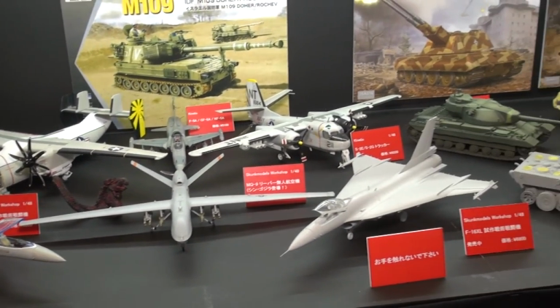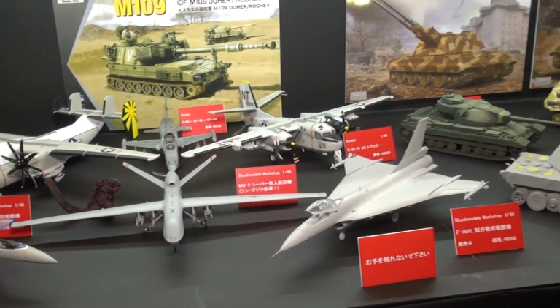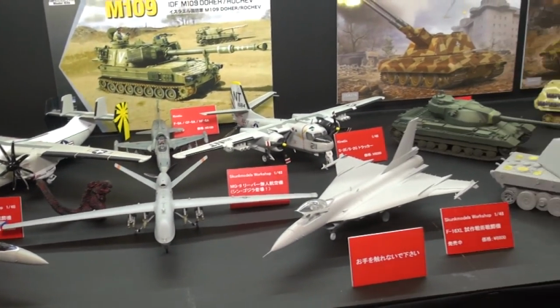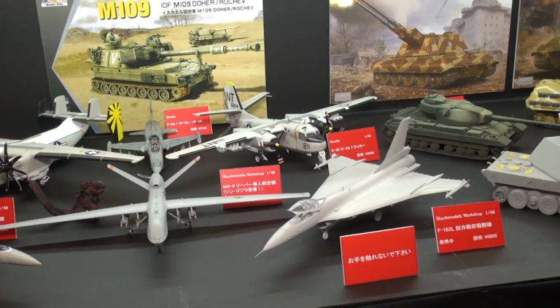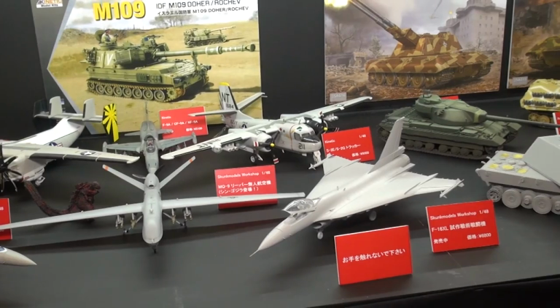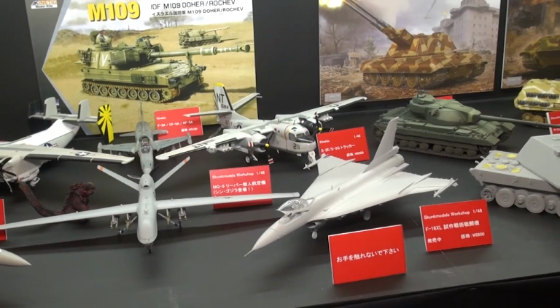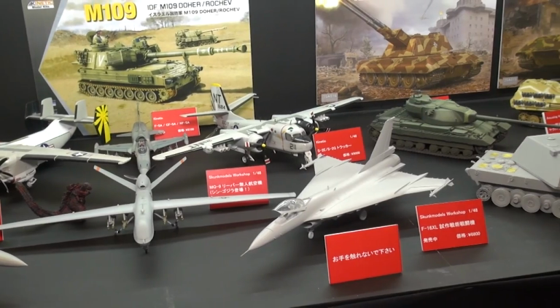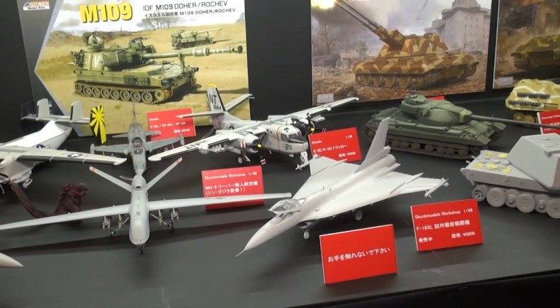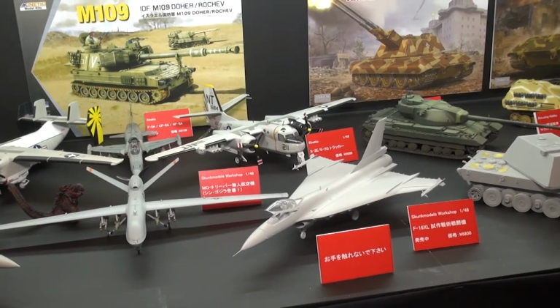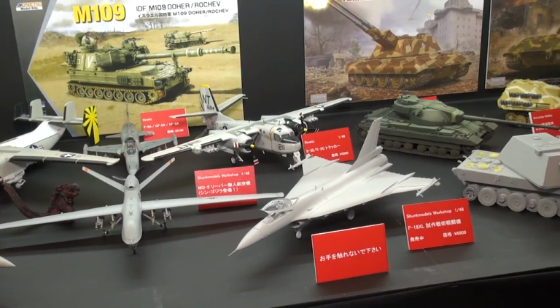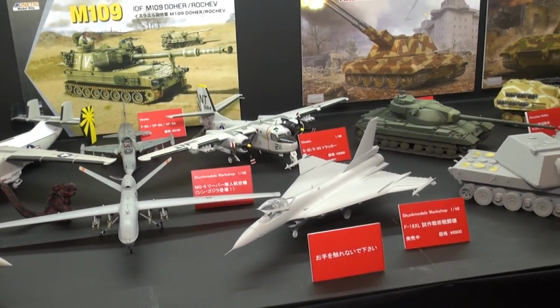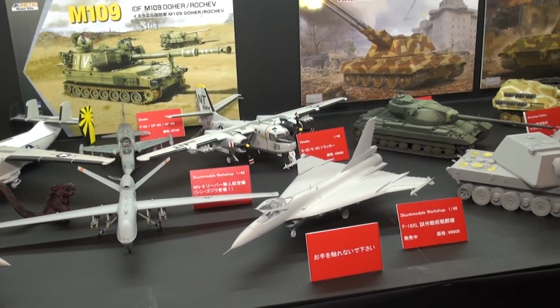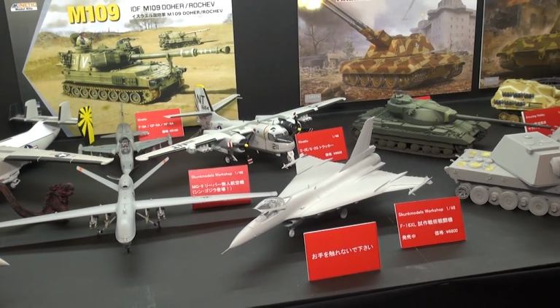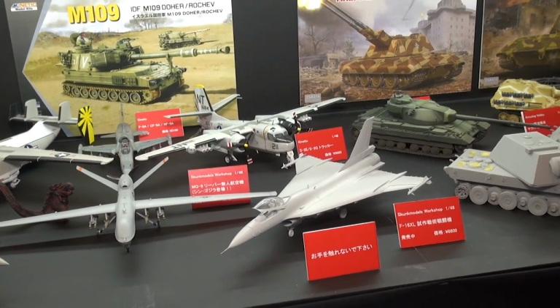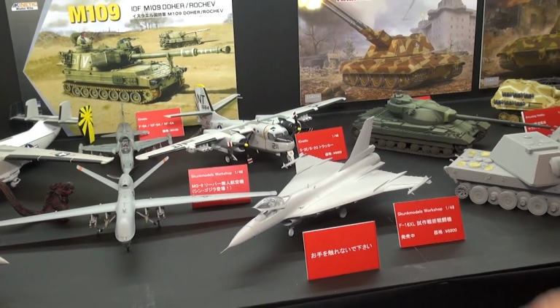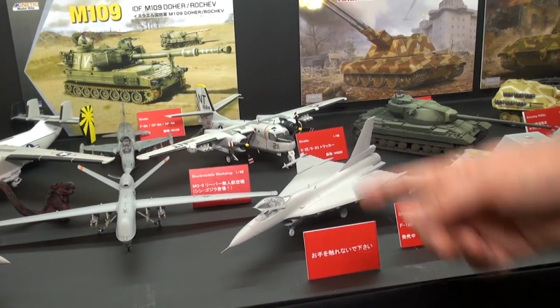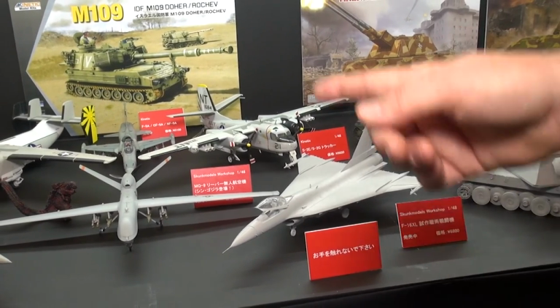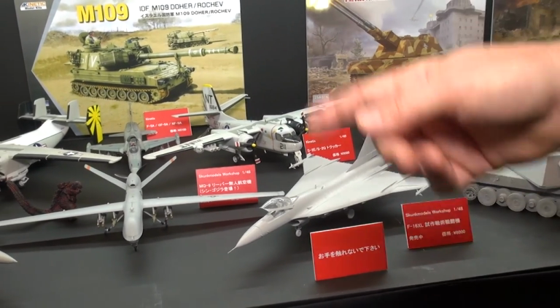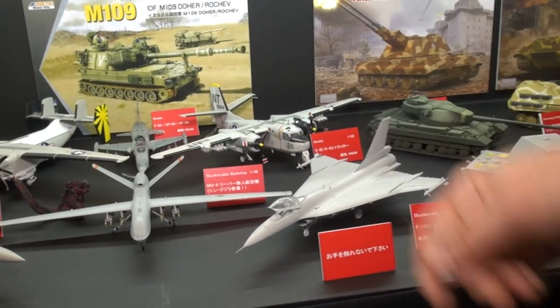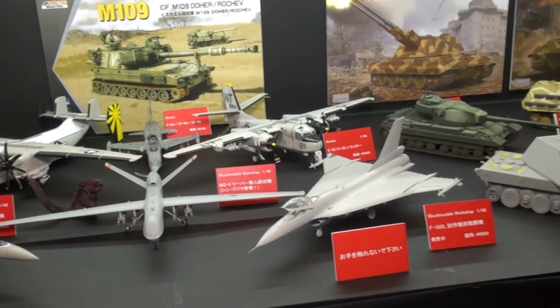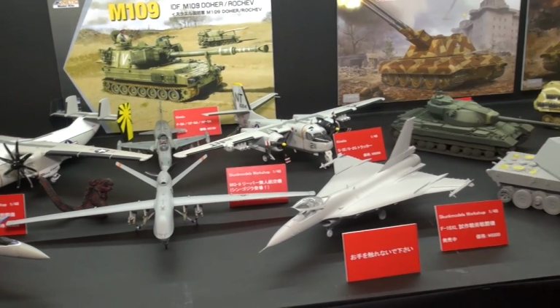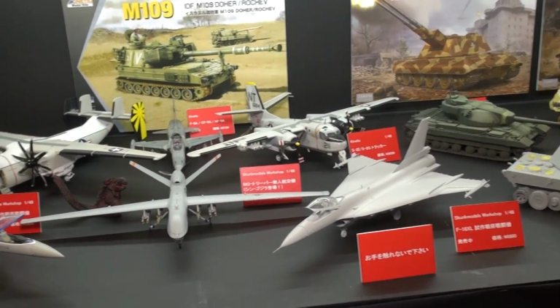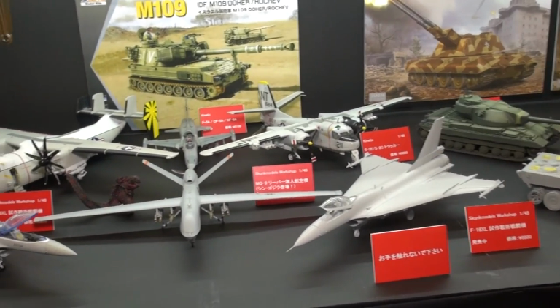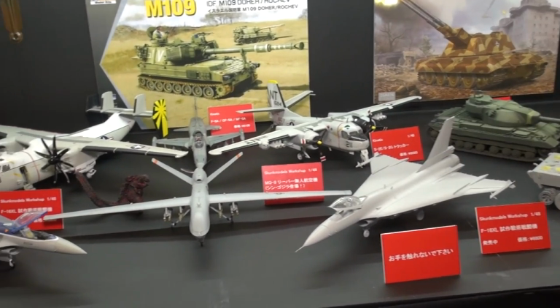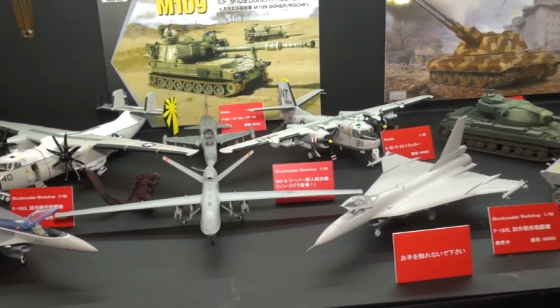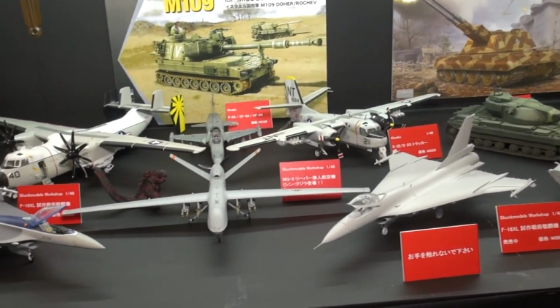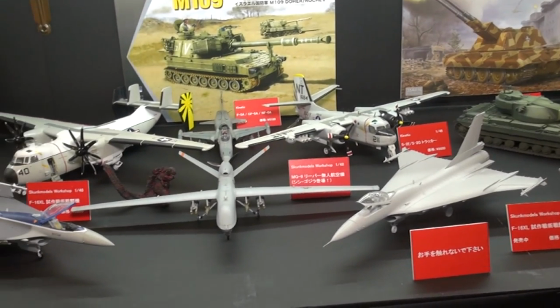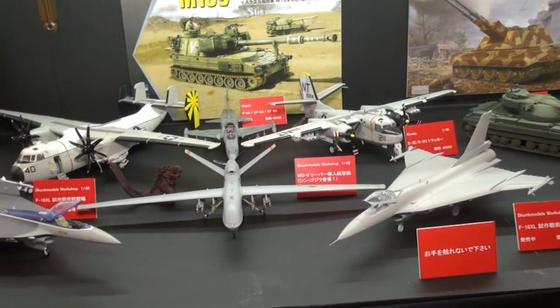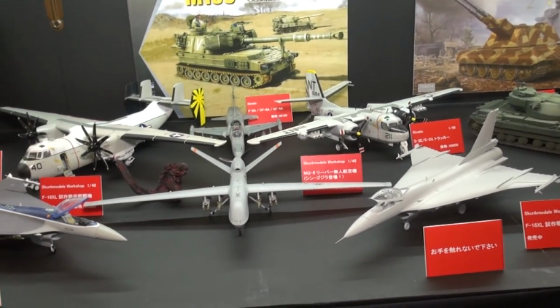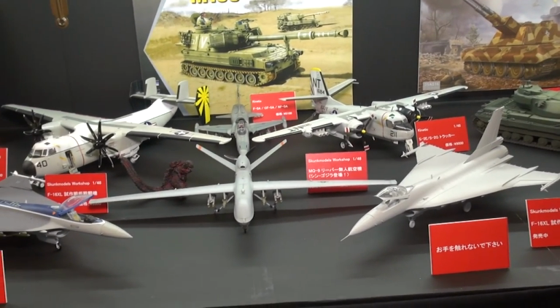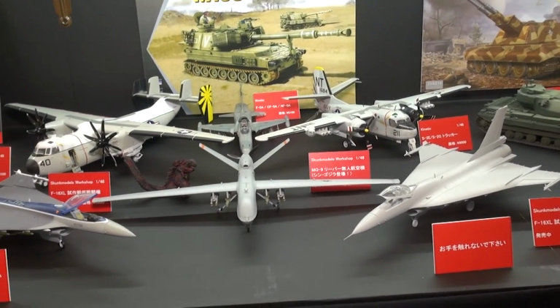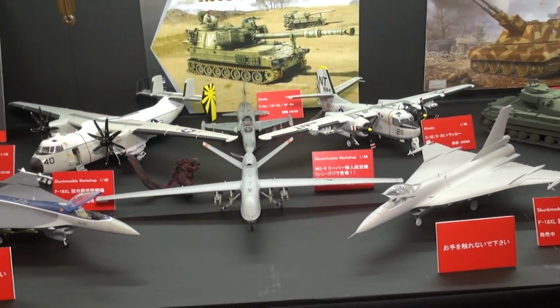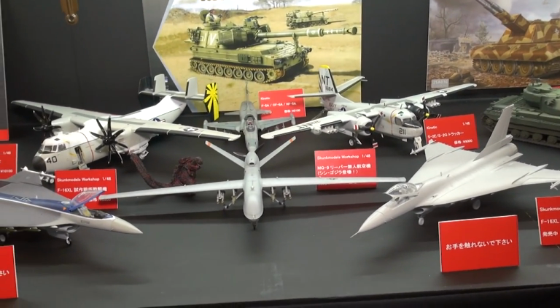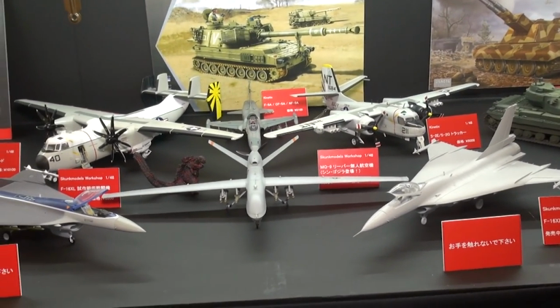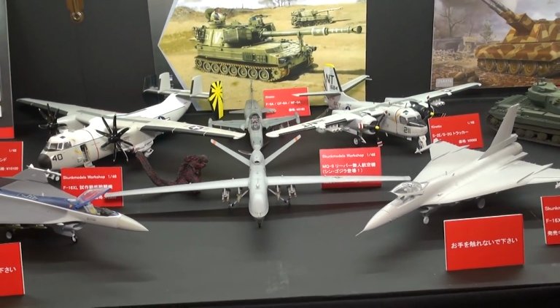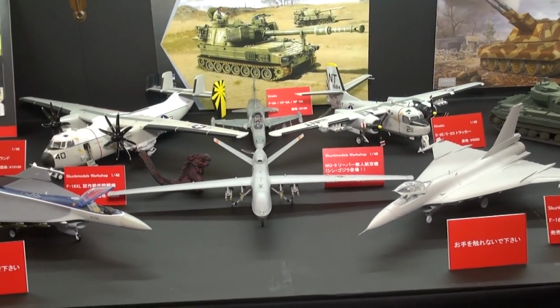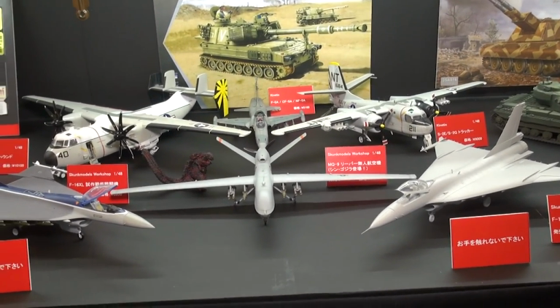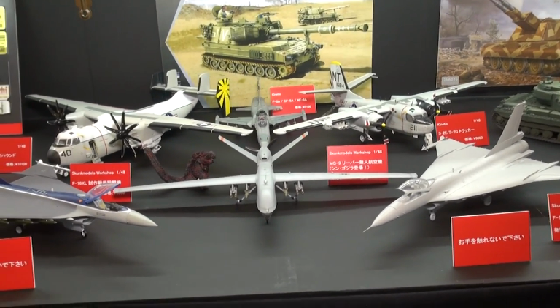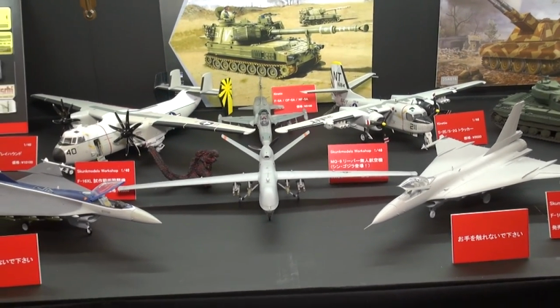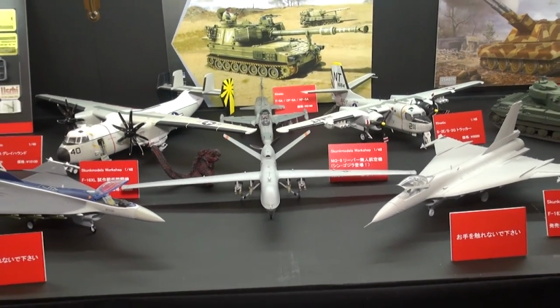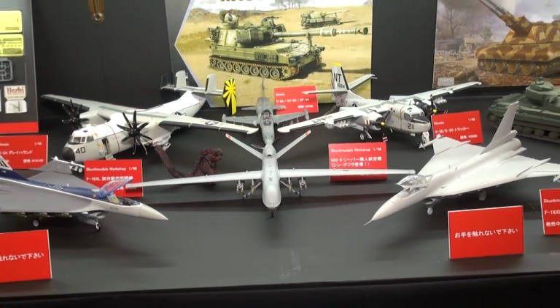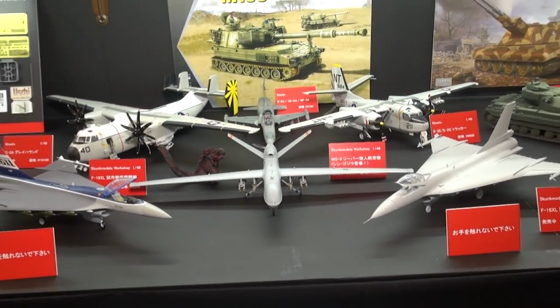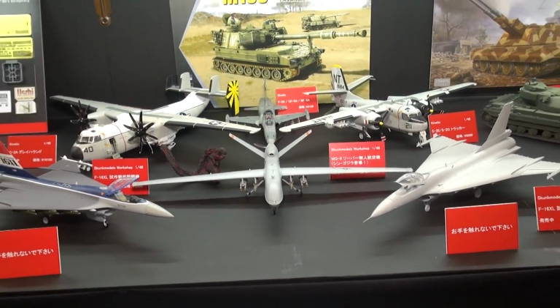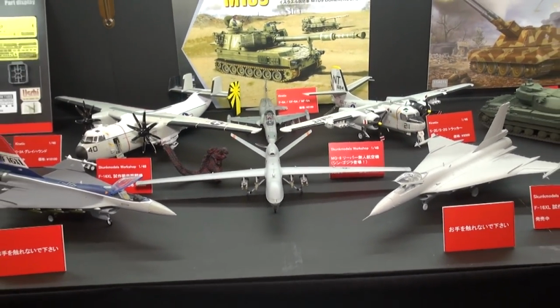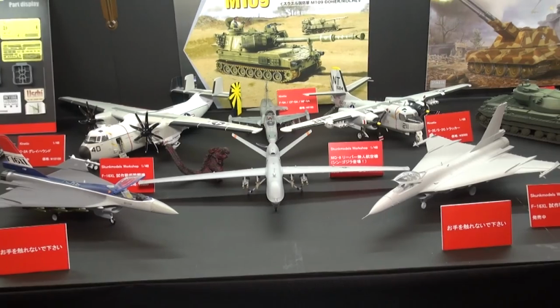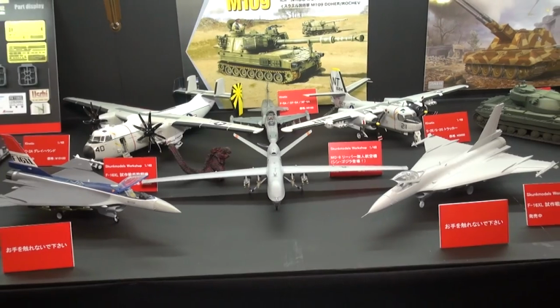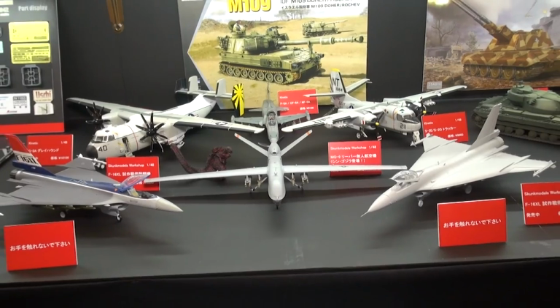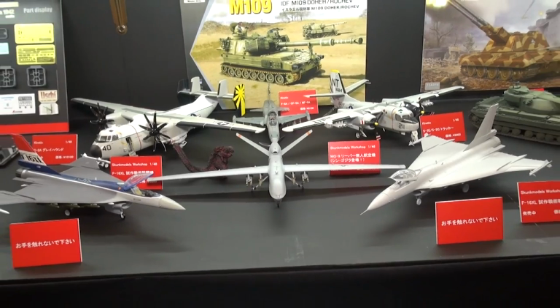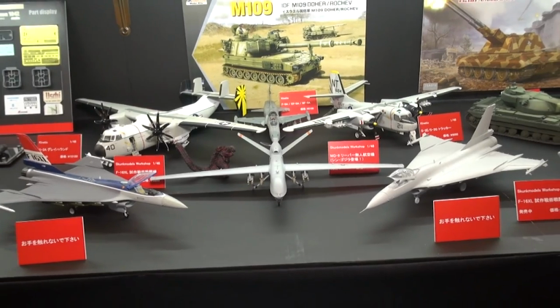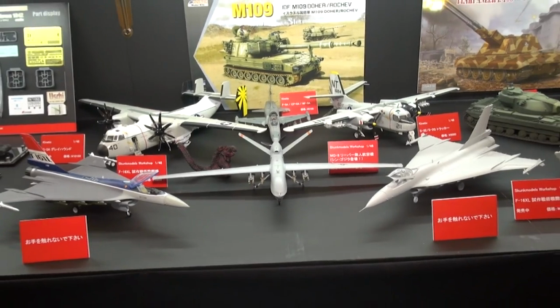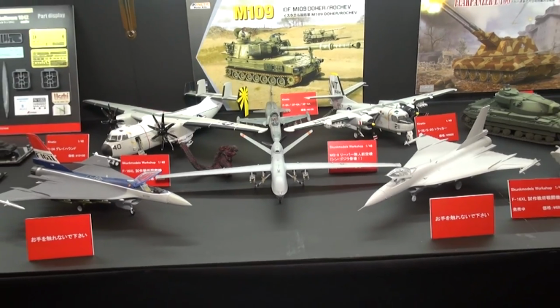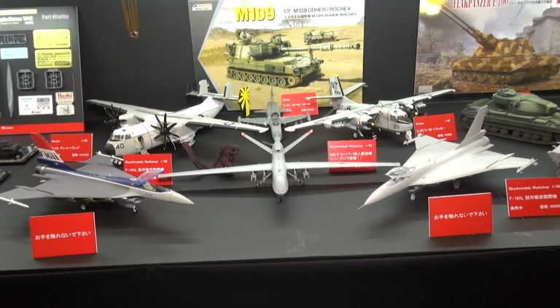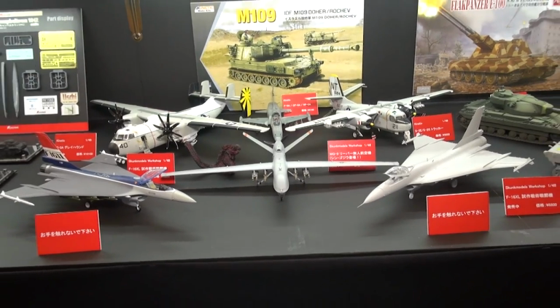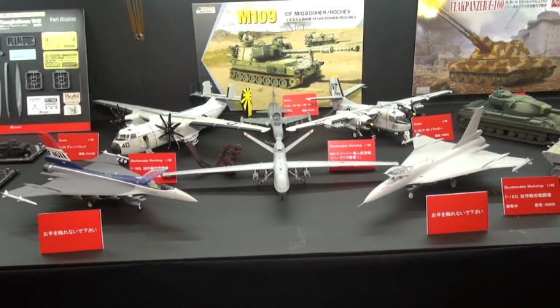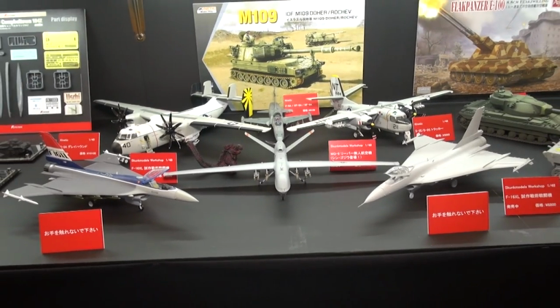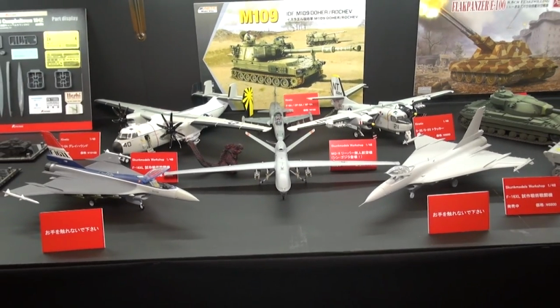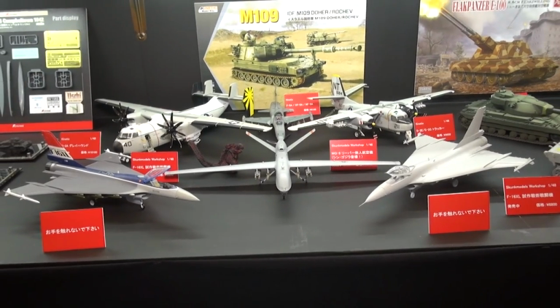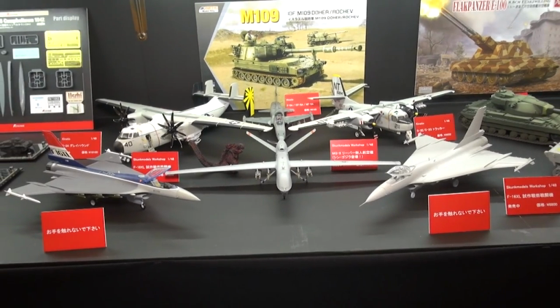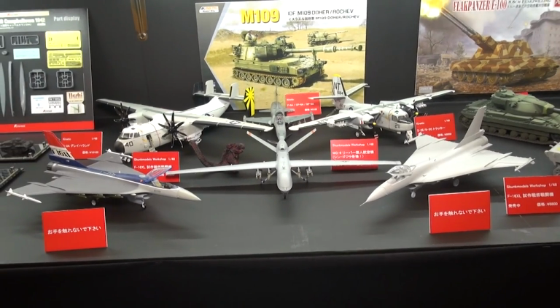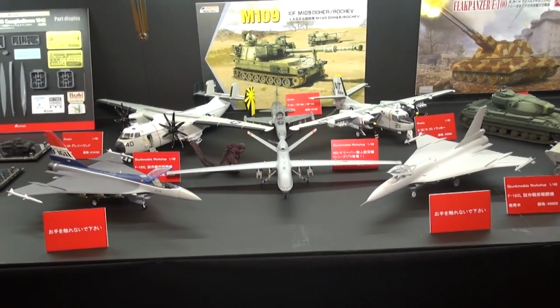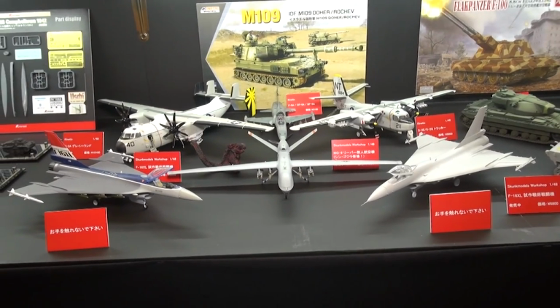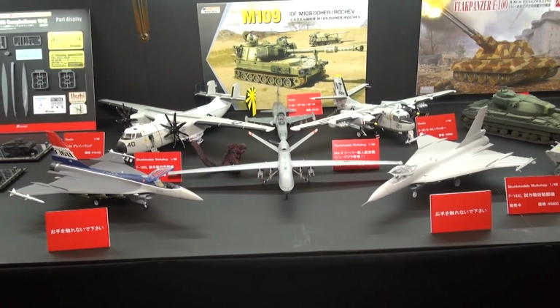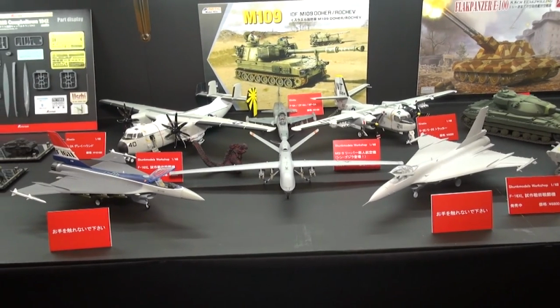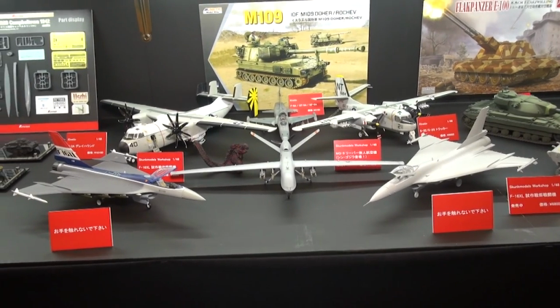And our little buddy Godzilla there, who was never too happy with the Reapers in the new movie. So we're very happy to be carrying Kinetic.